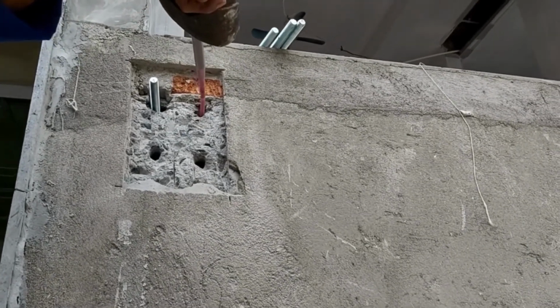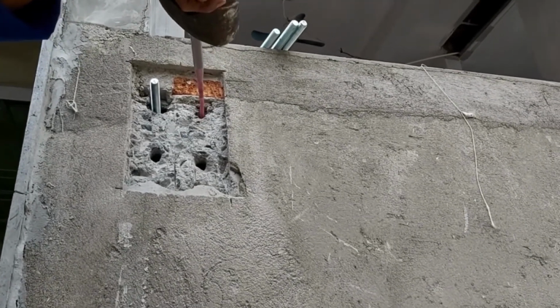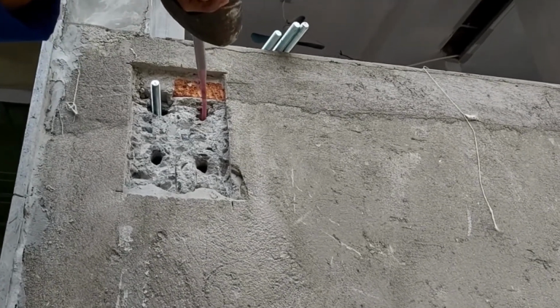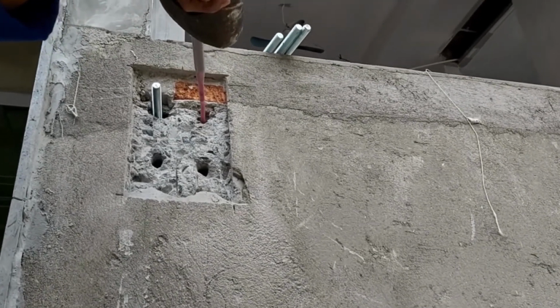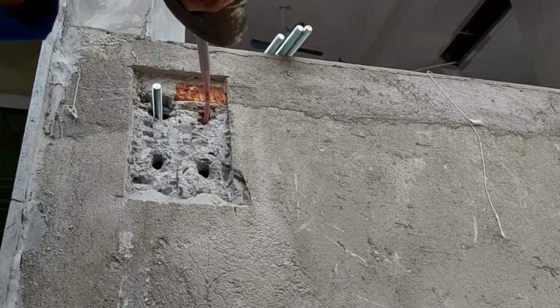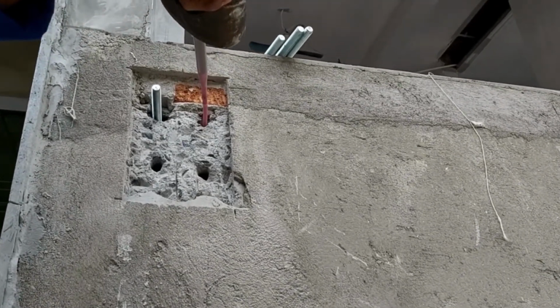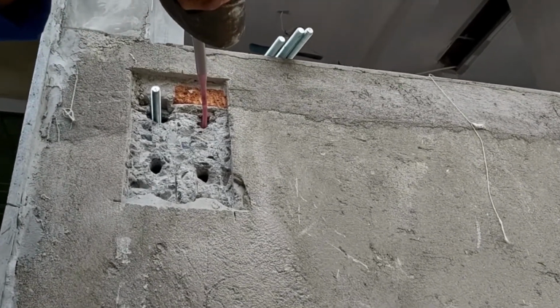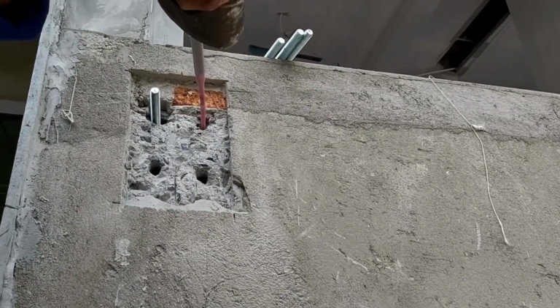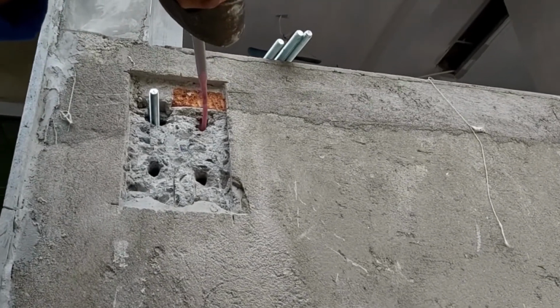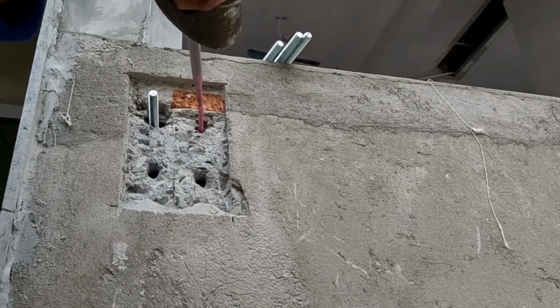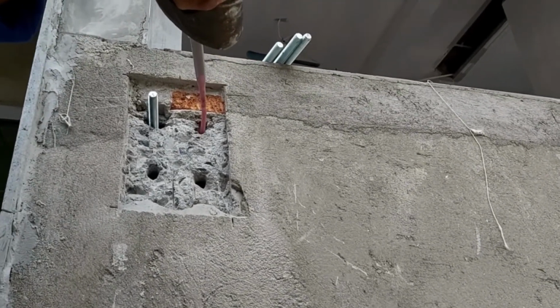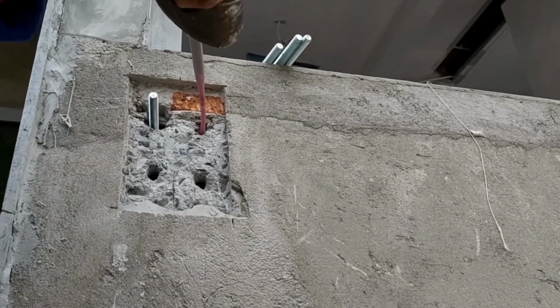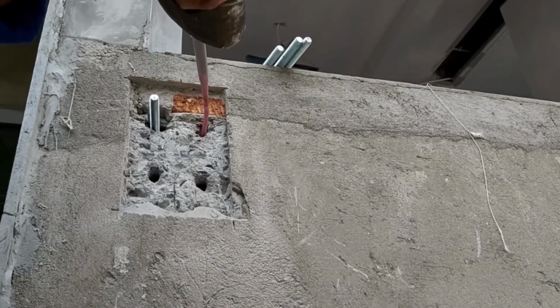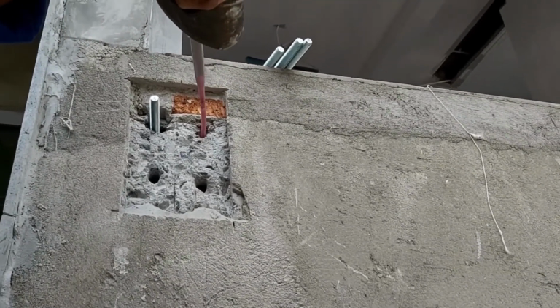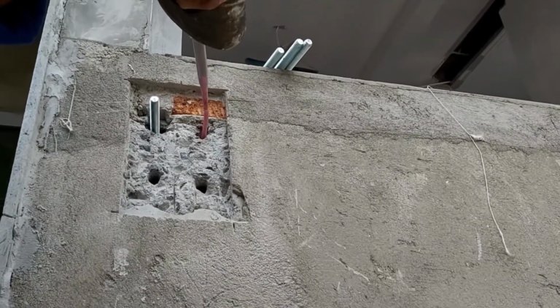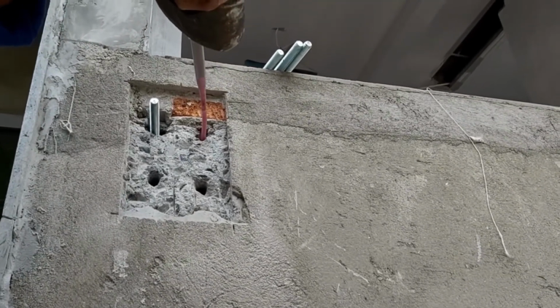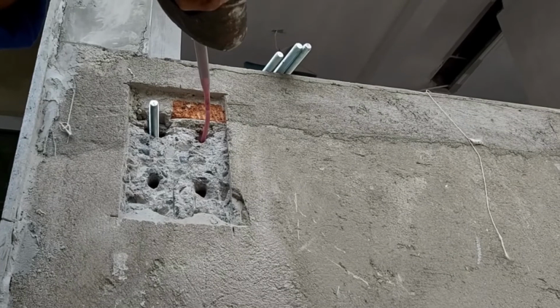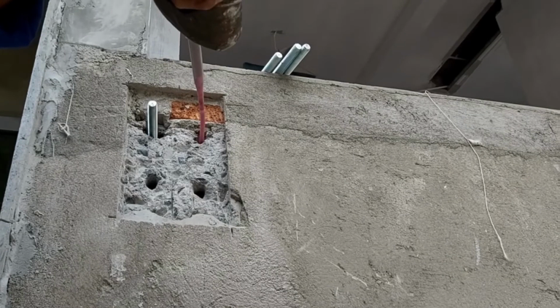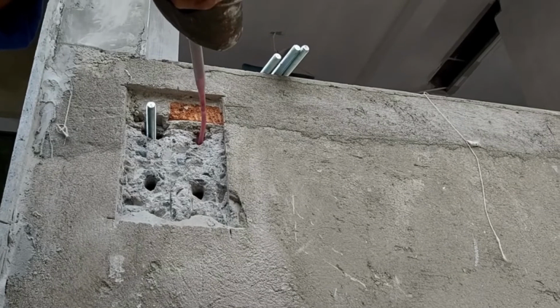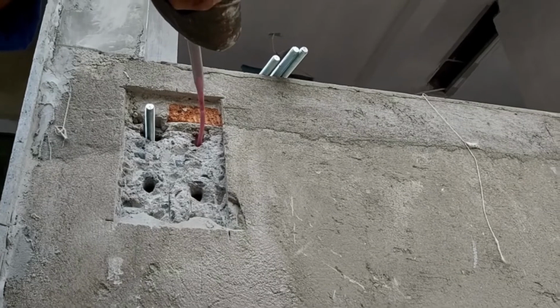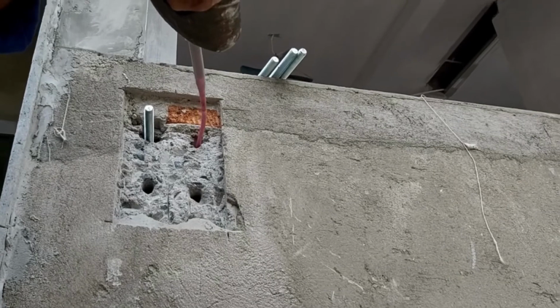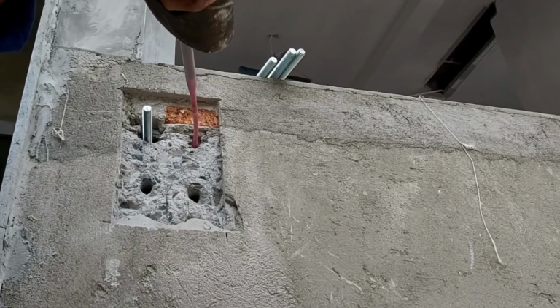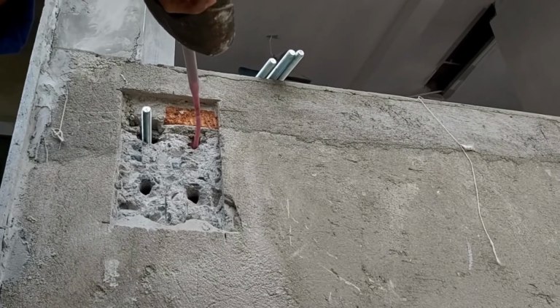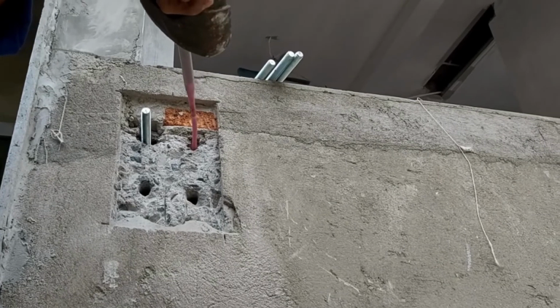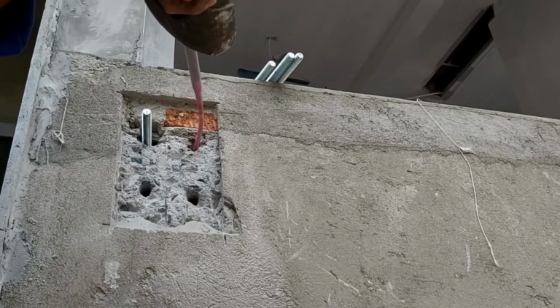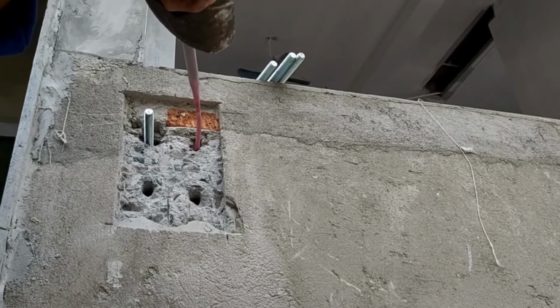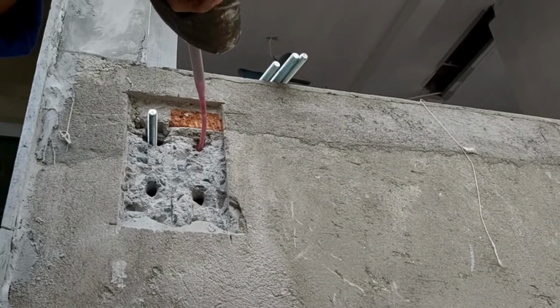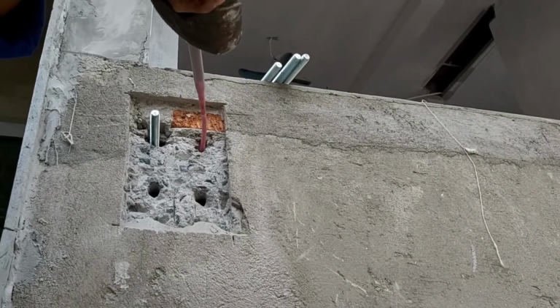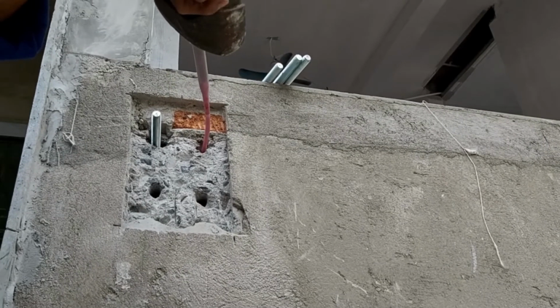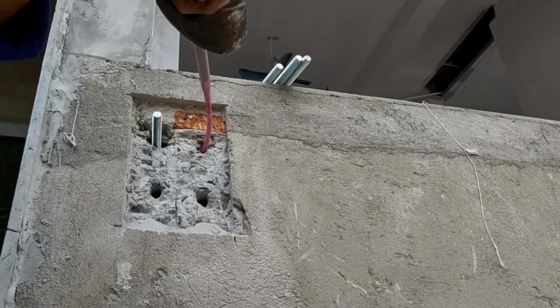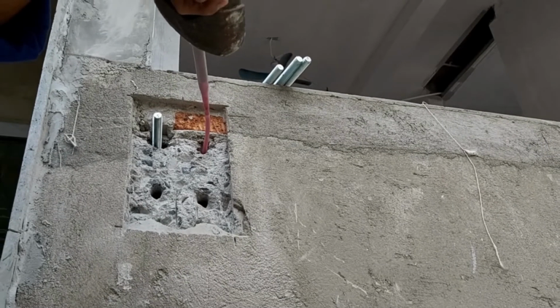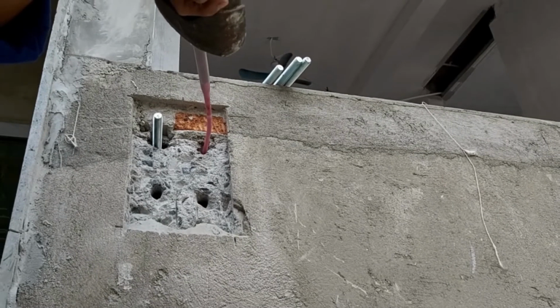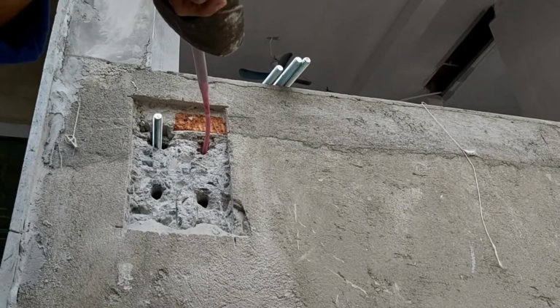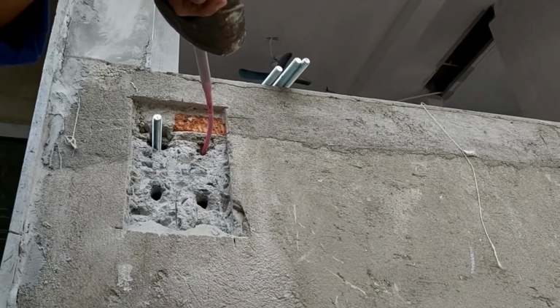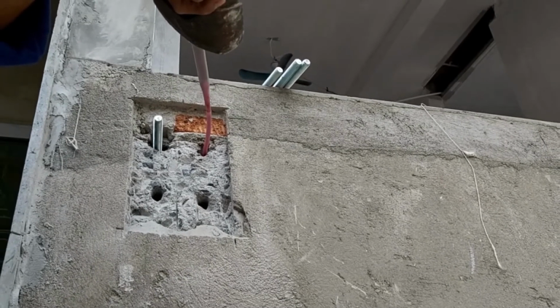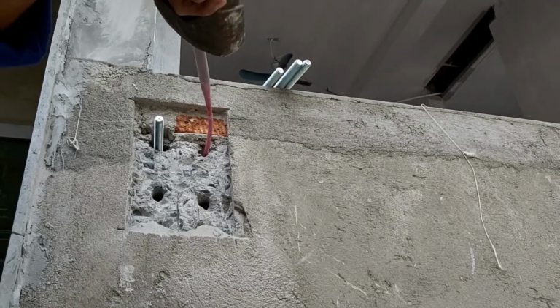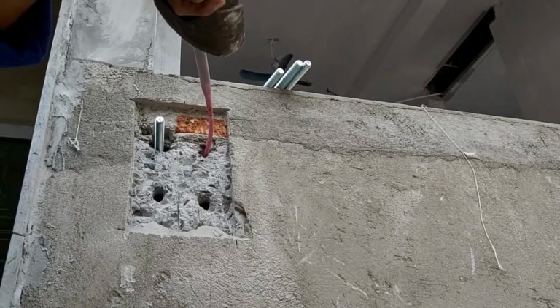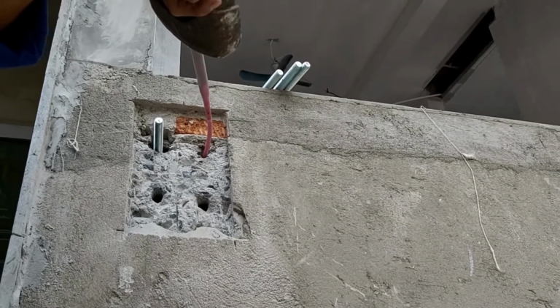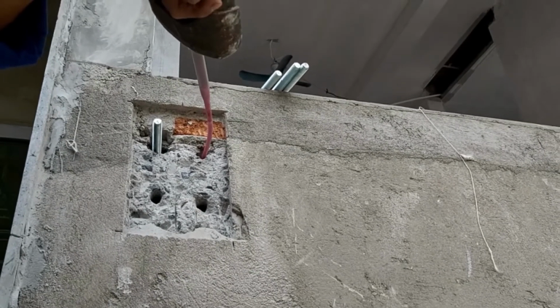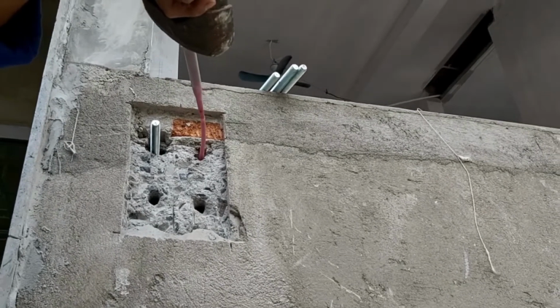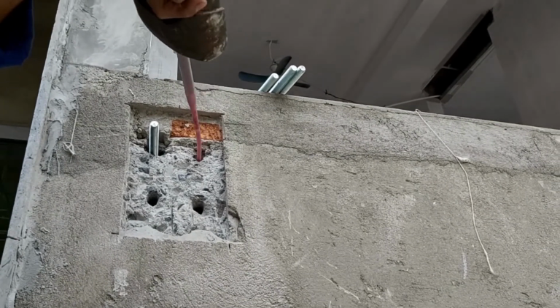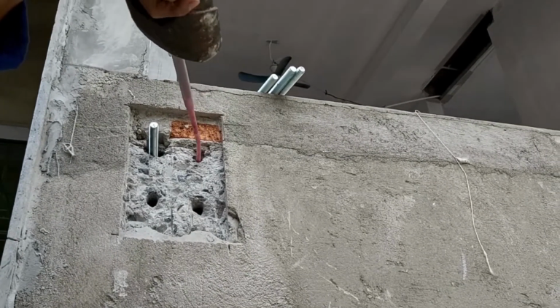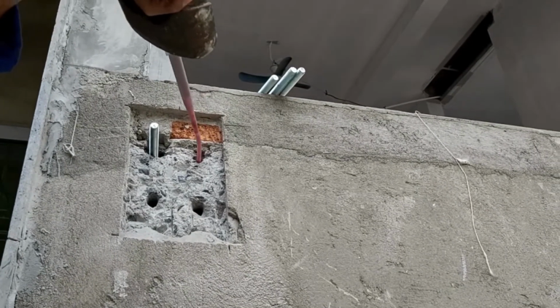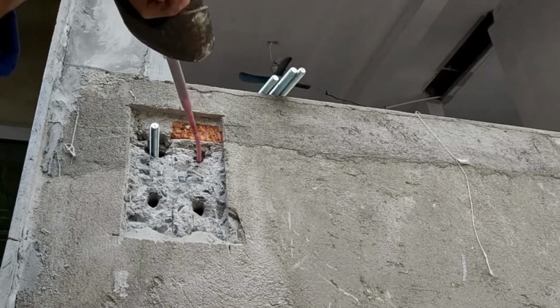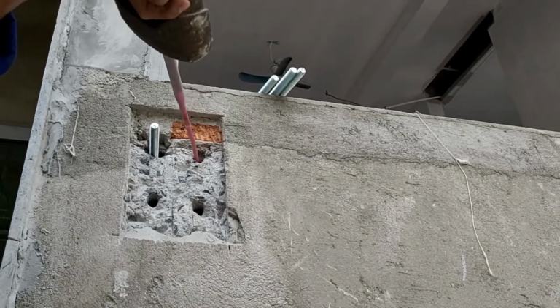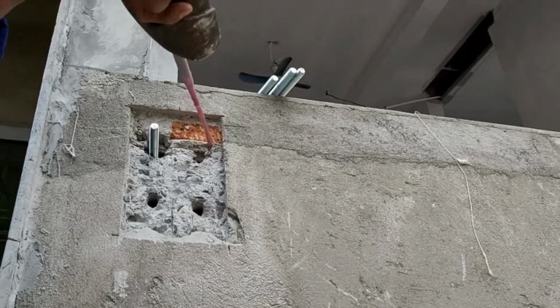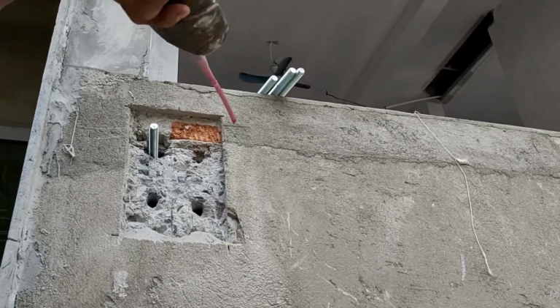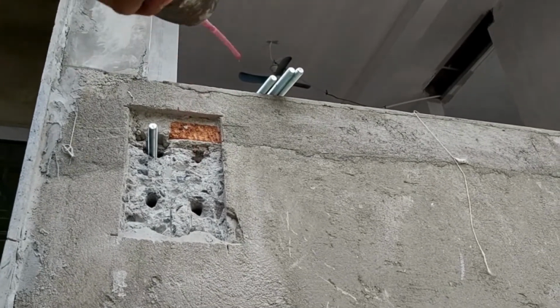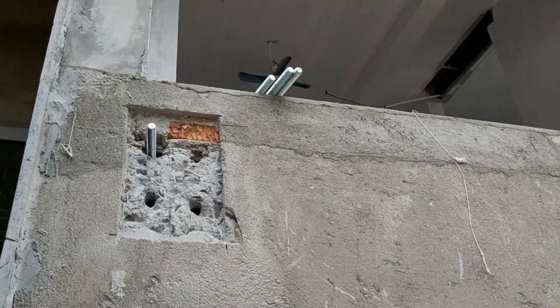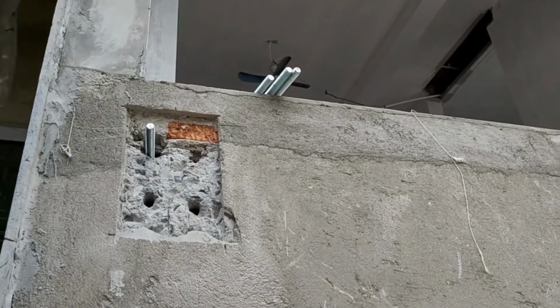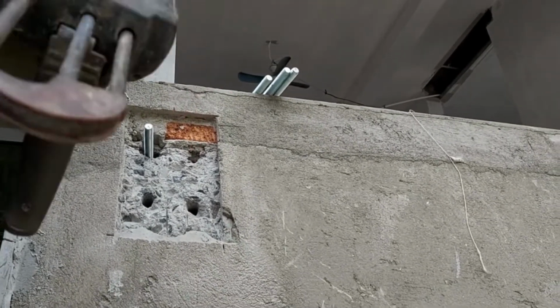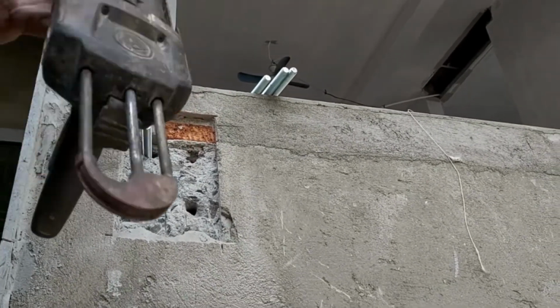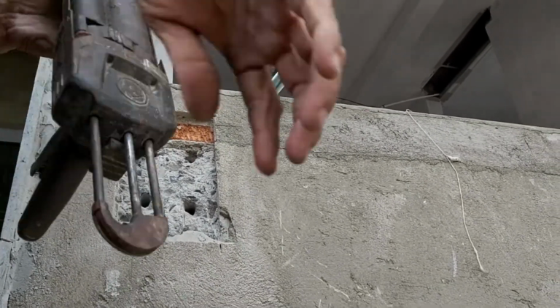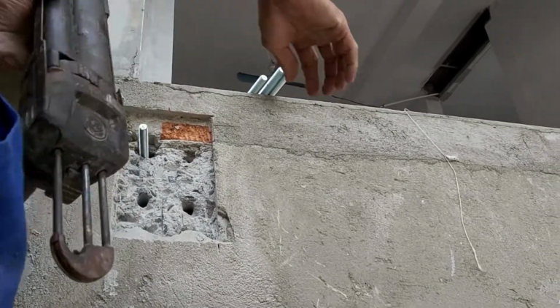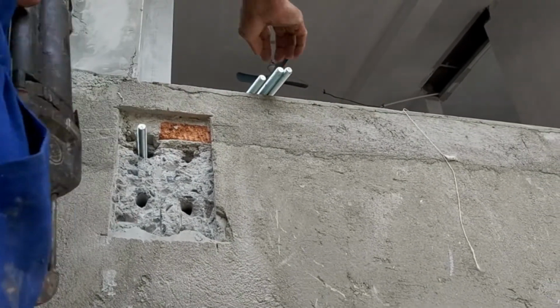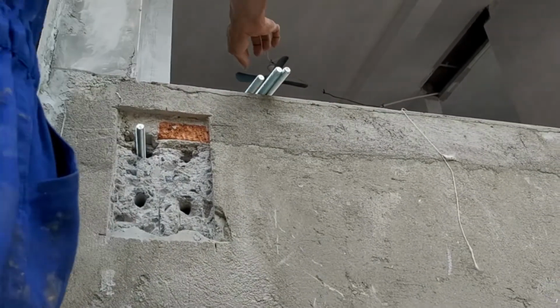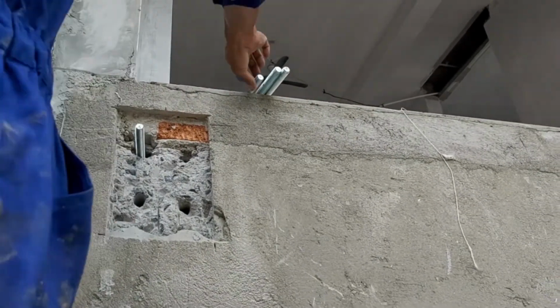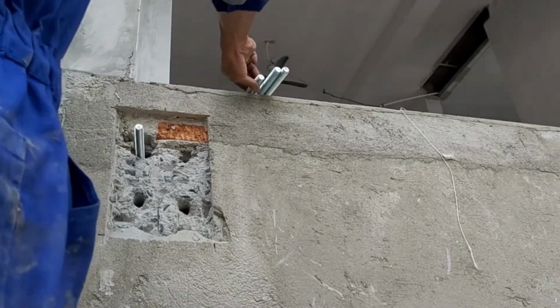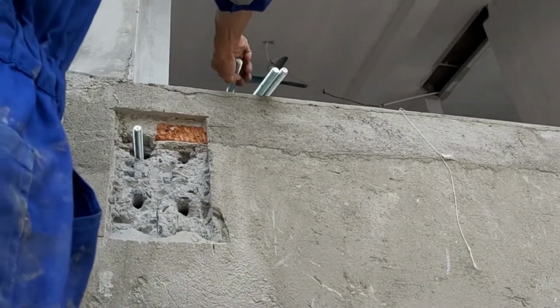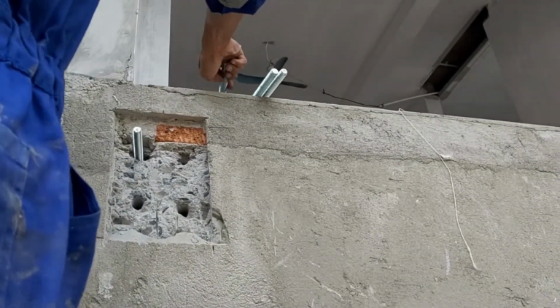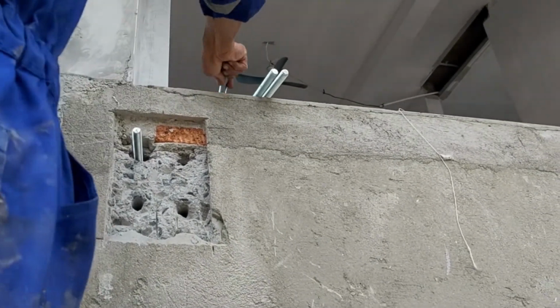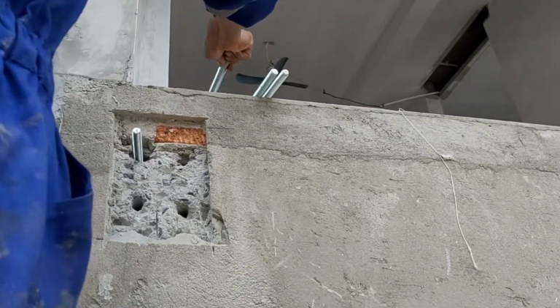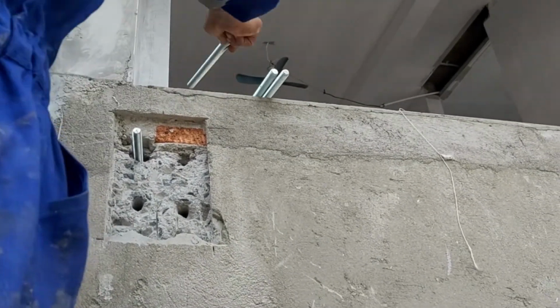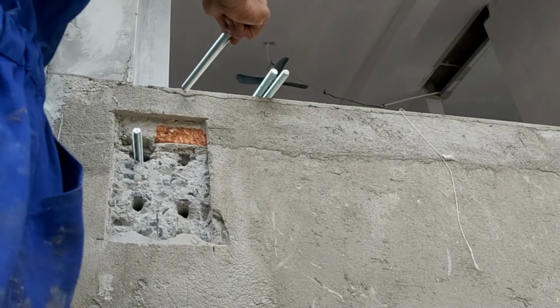Drying: wait until the chemical dries. For the drying time, it takes four to eight hours for maximum drying. After that, the anchor installed using the chemical Hilti HIT-RE 500 V3 is ready for use.